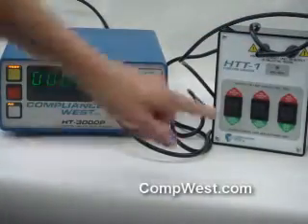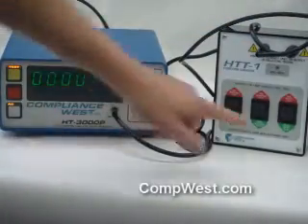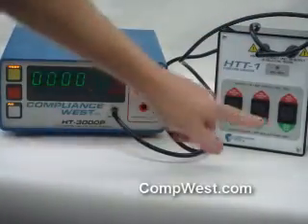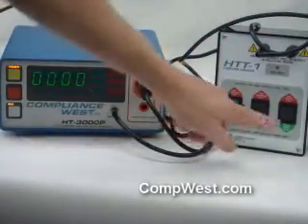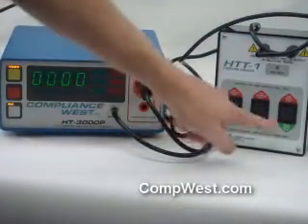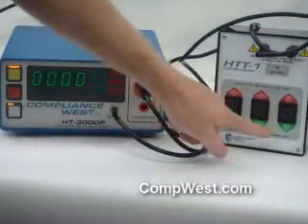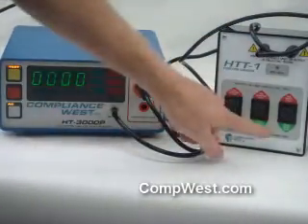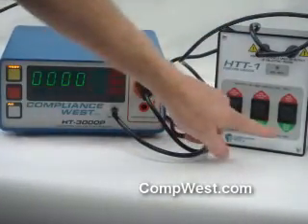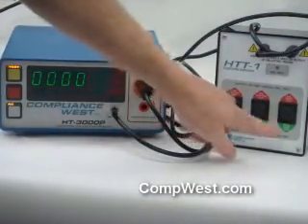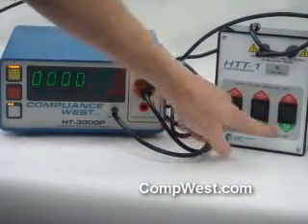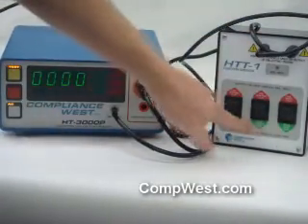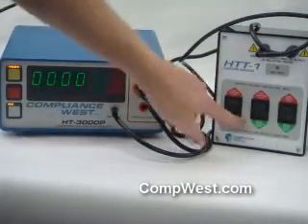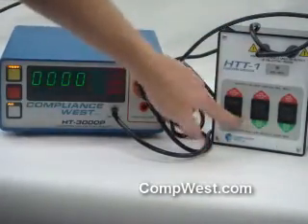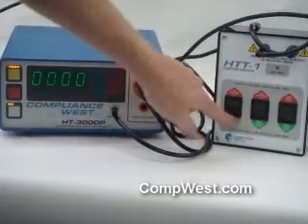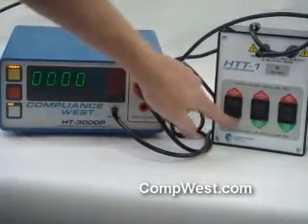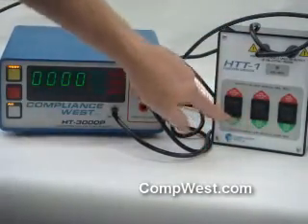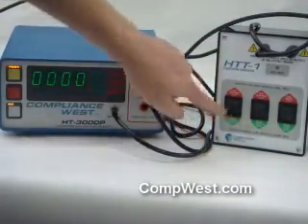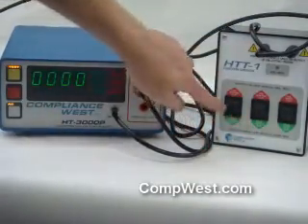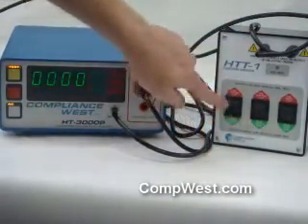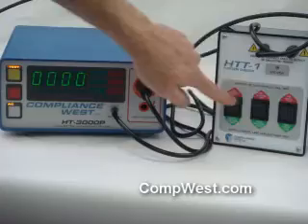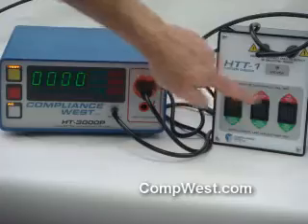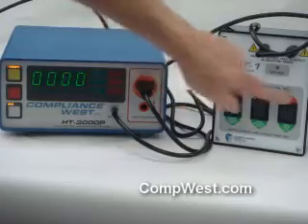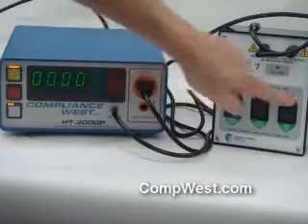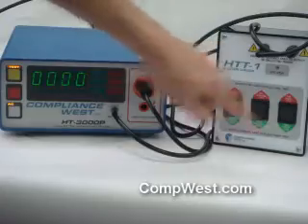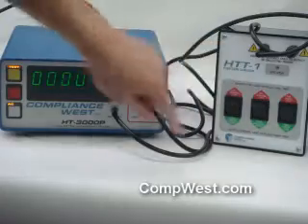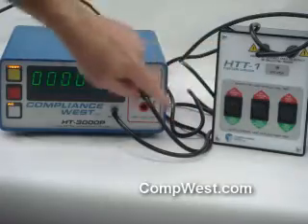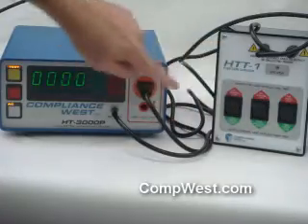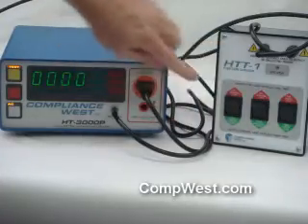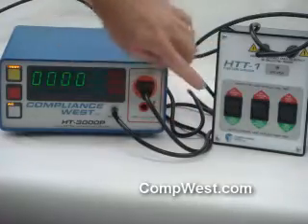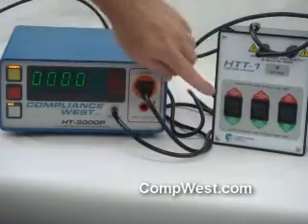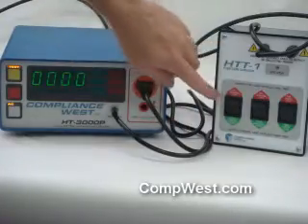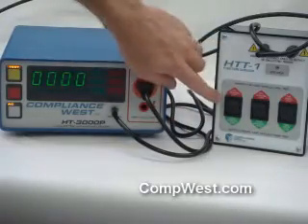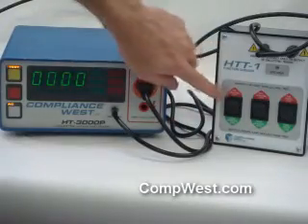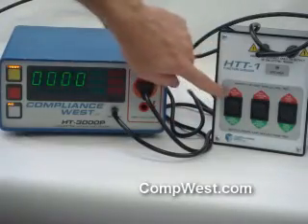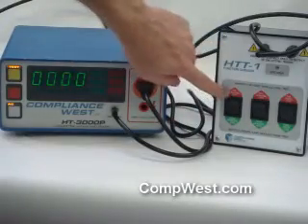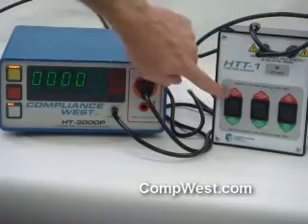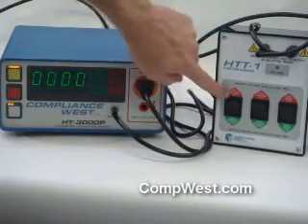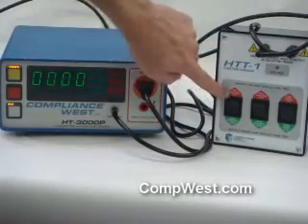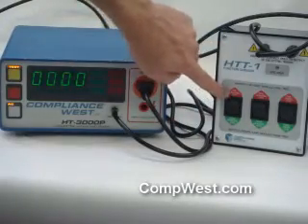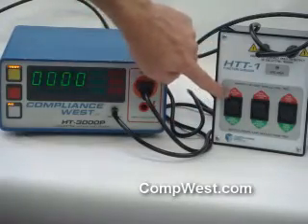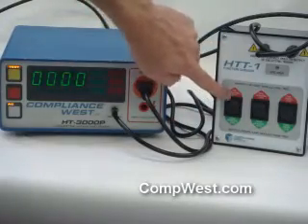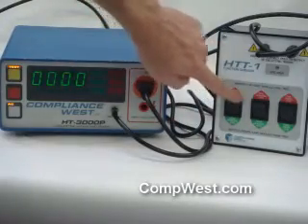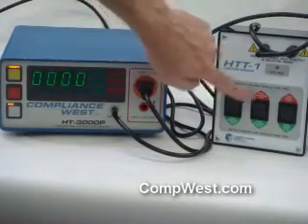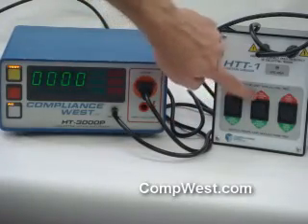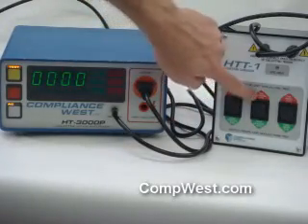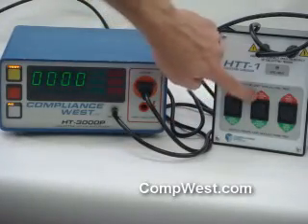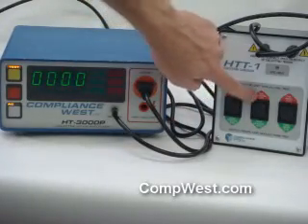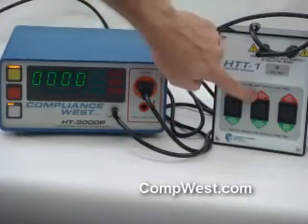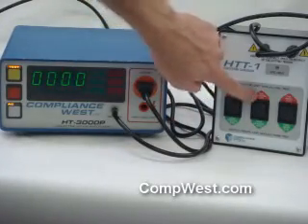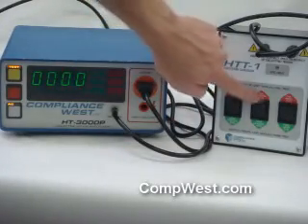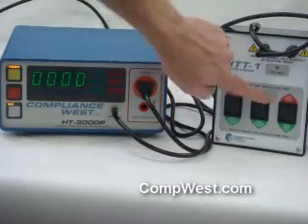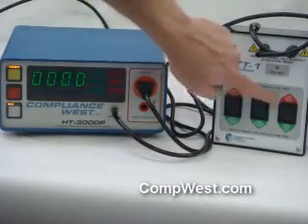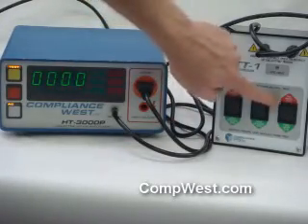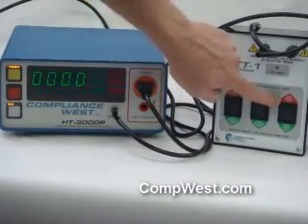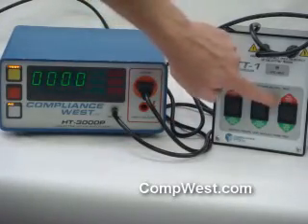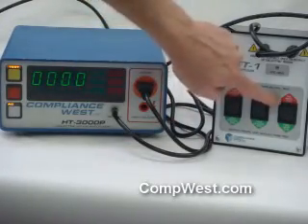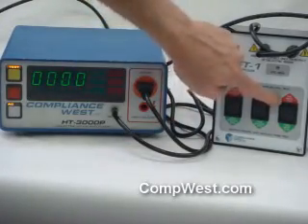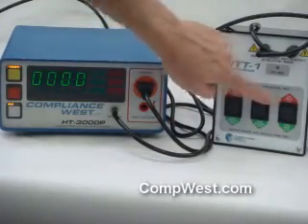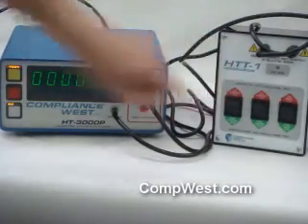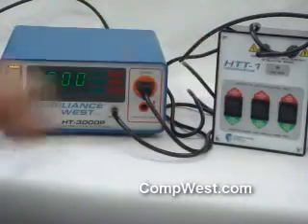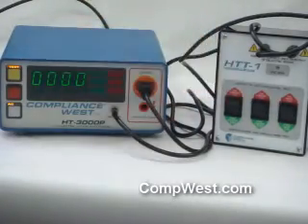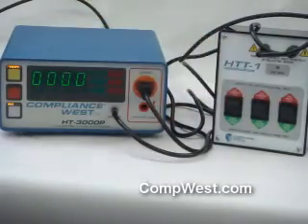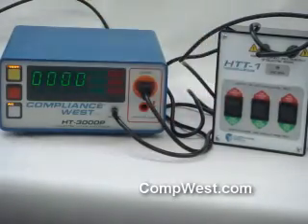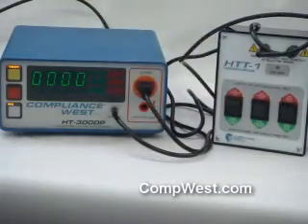The switches are either green for pass or red for fail. You can either do the ground test, a leakage test, or a Hypot failure test.